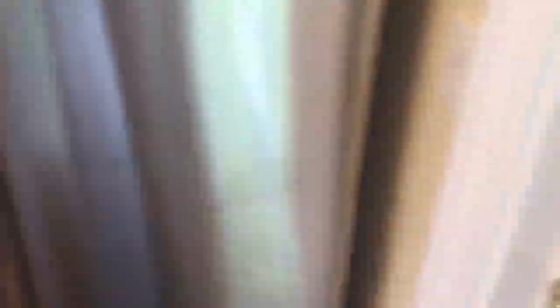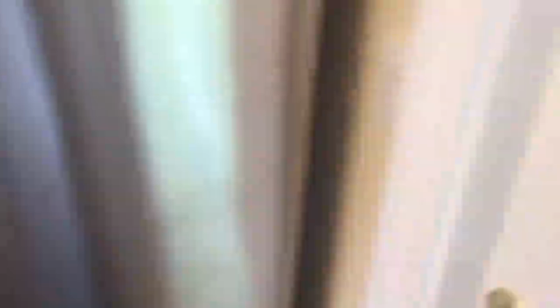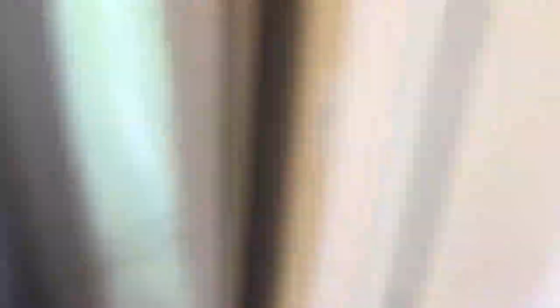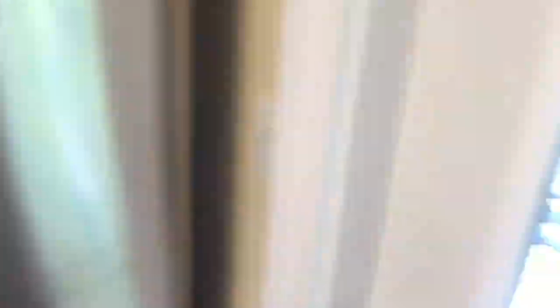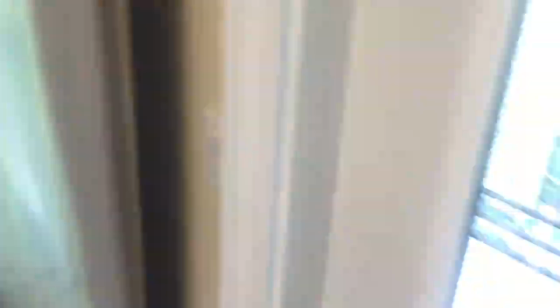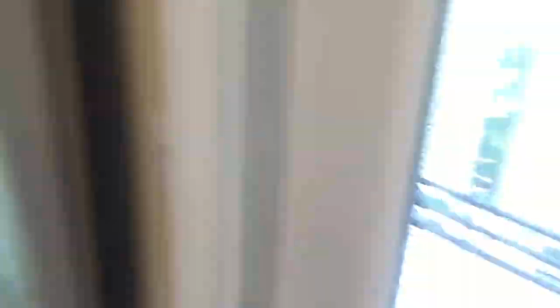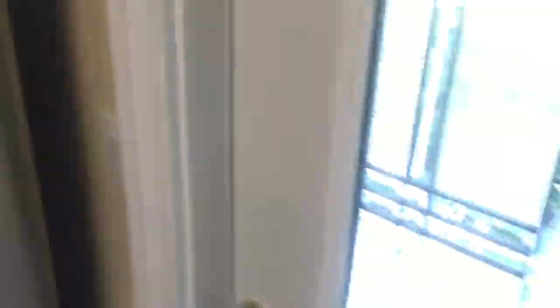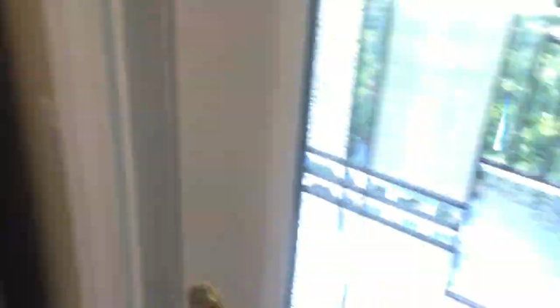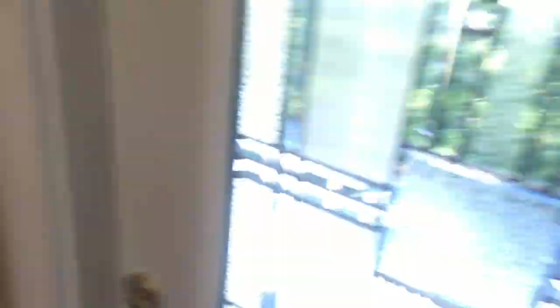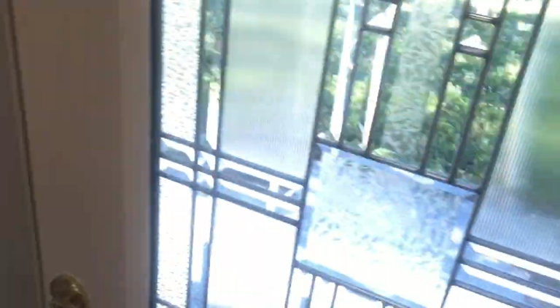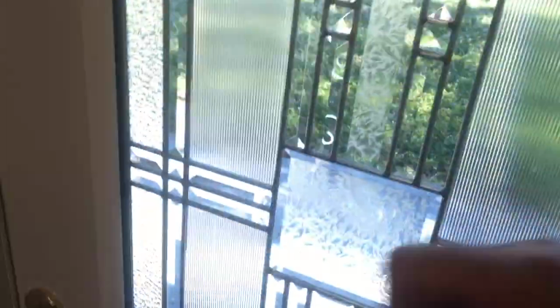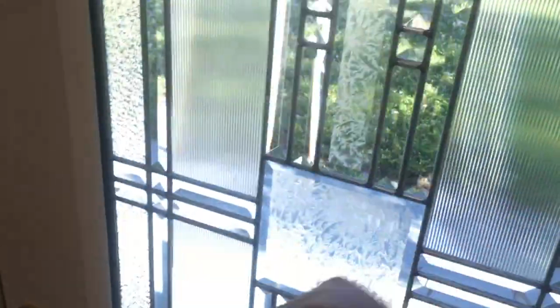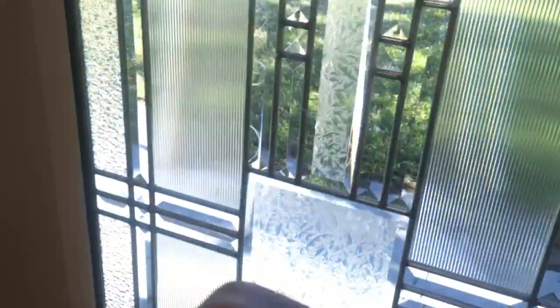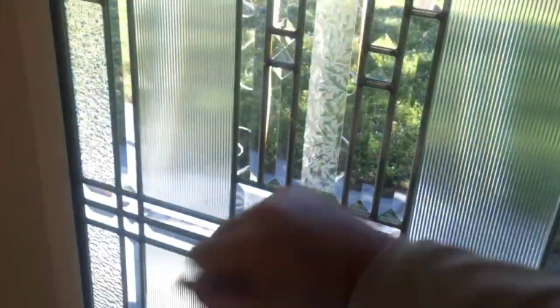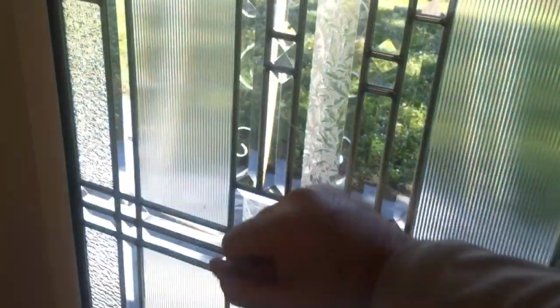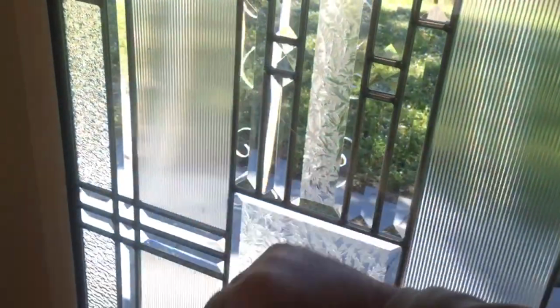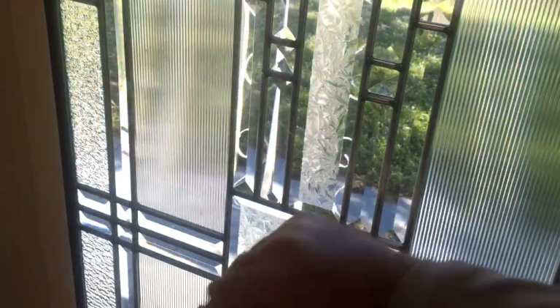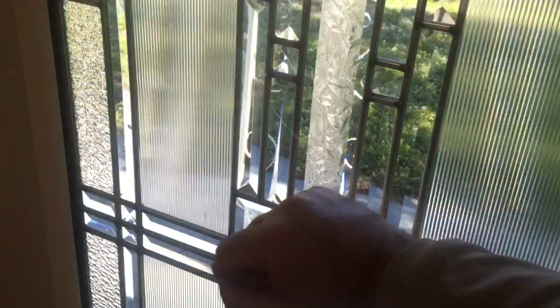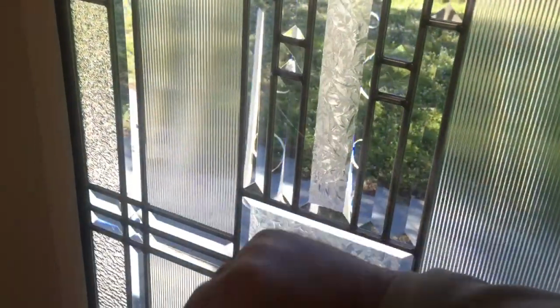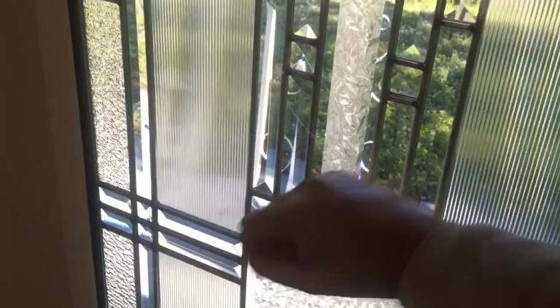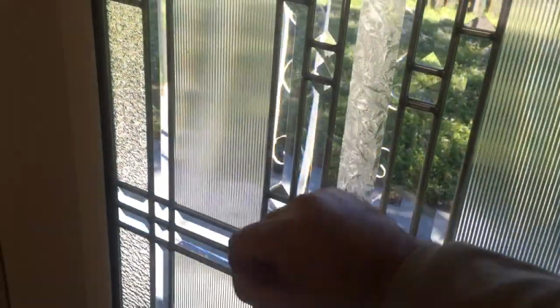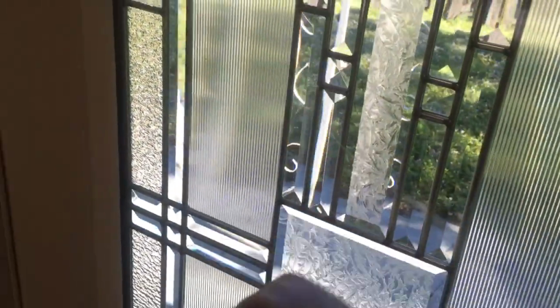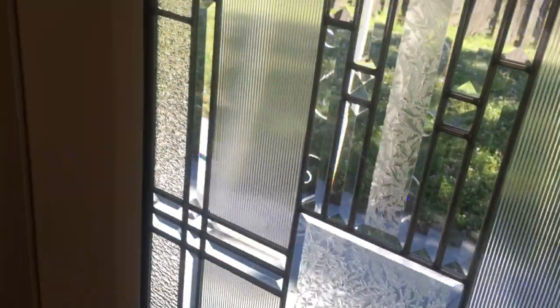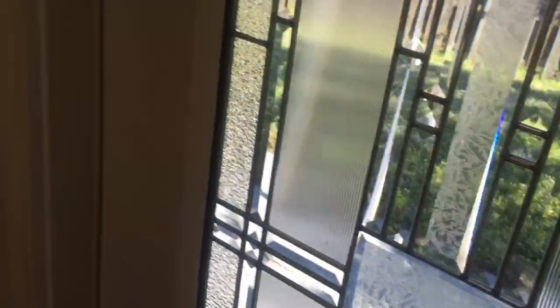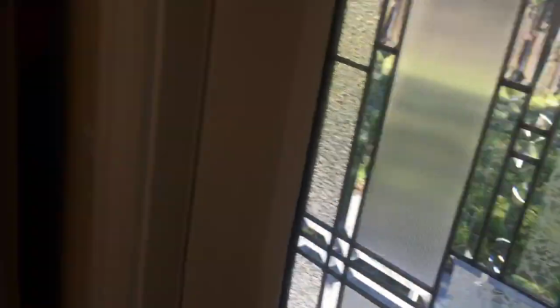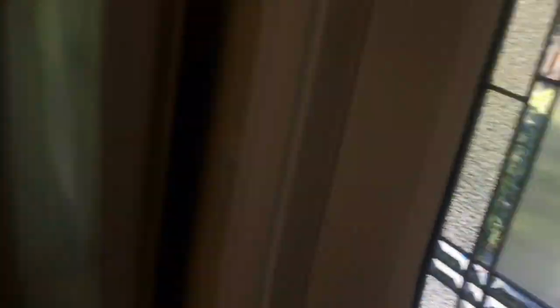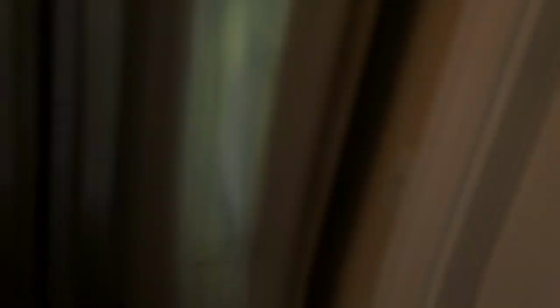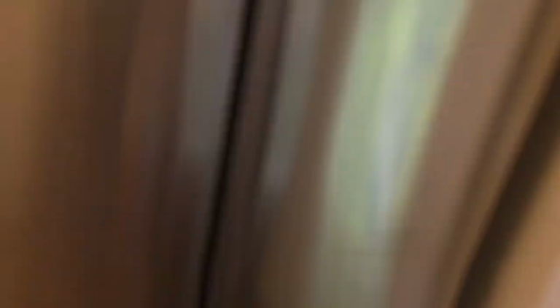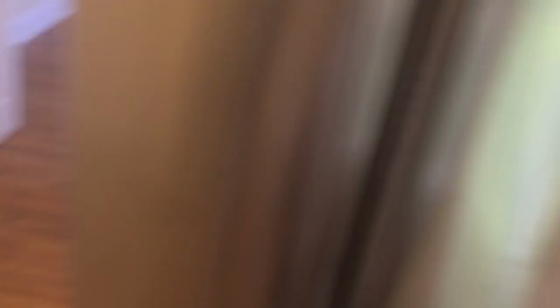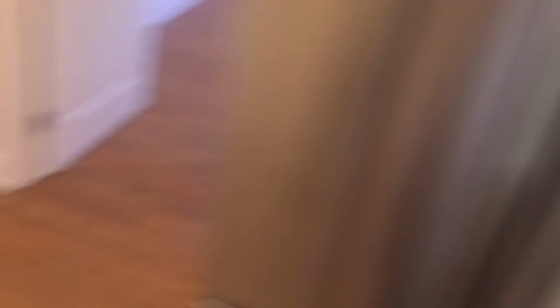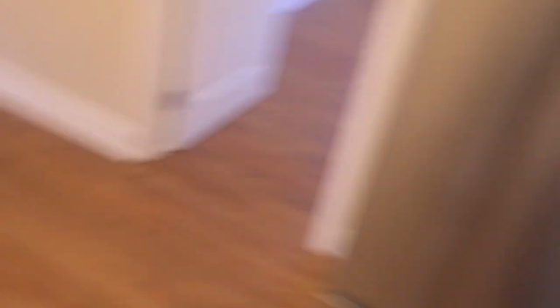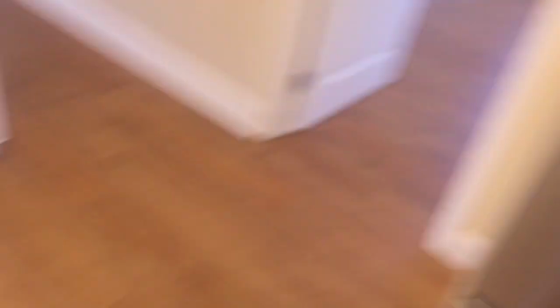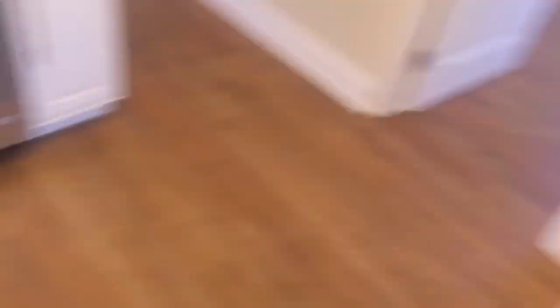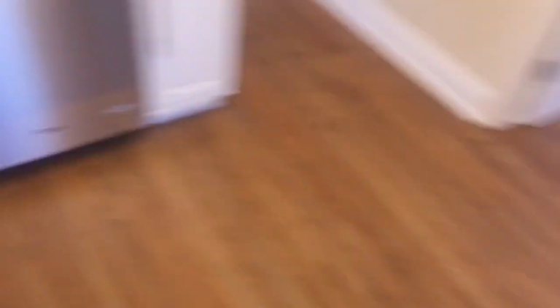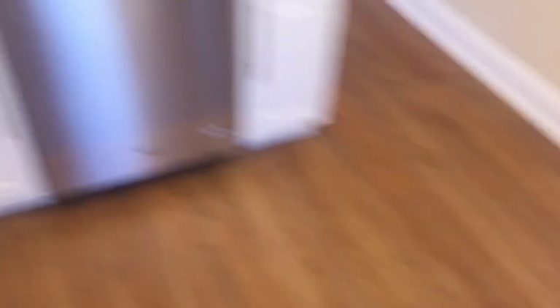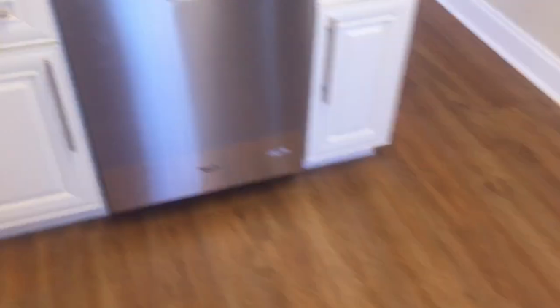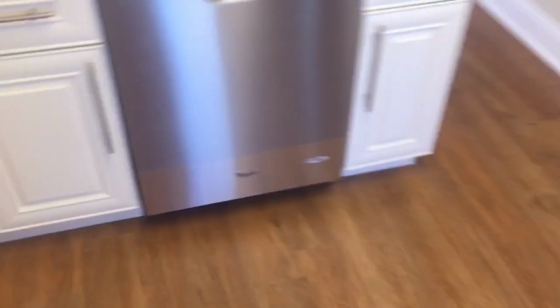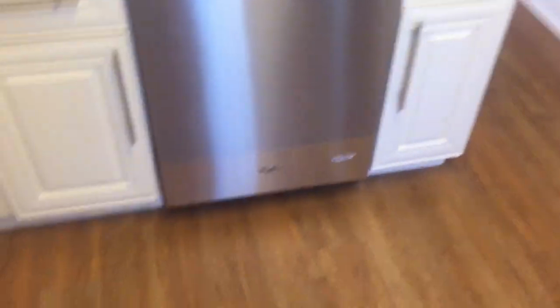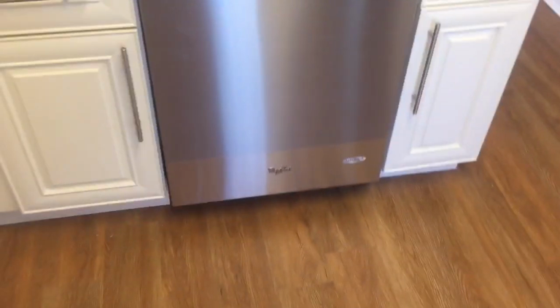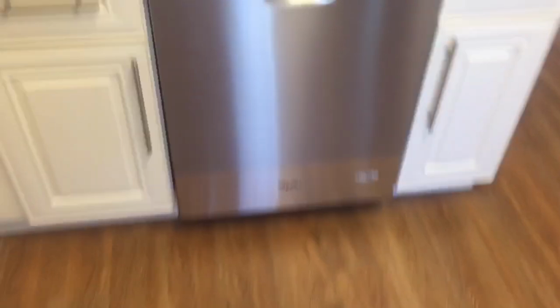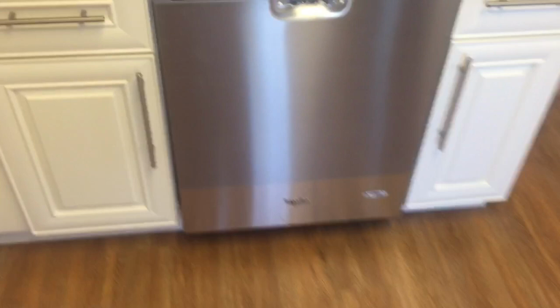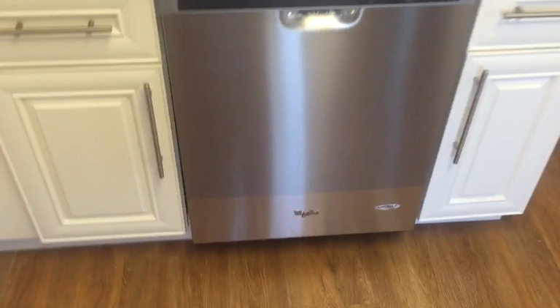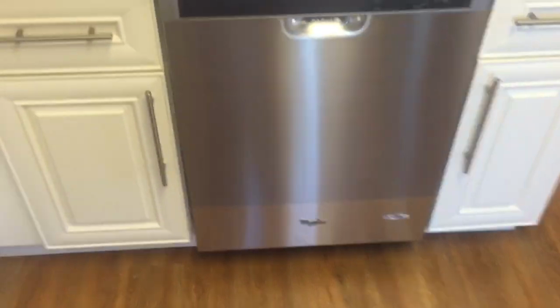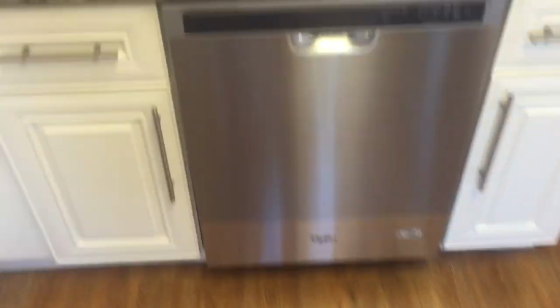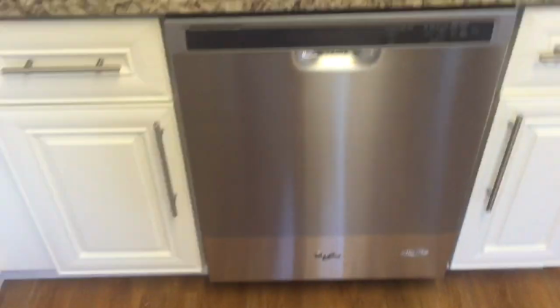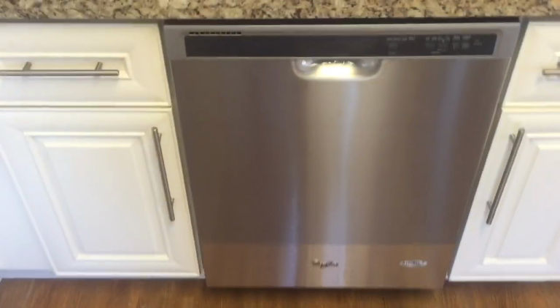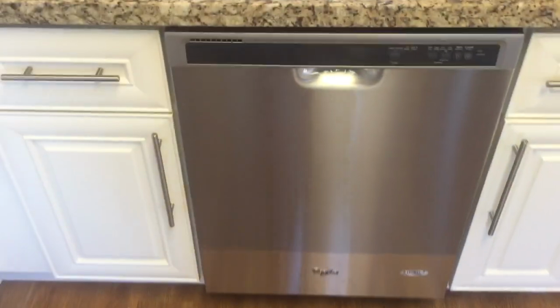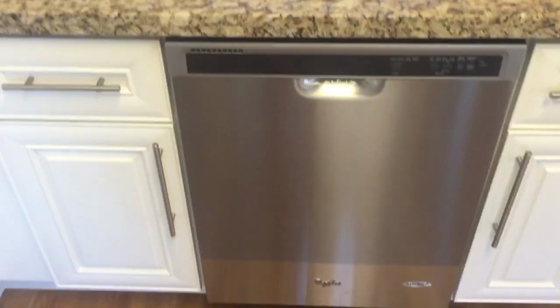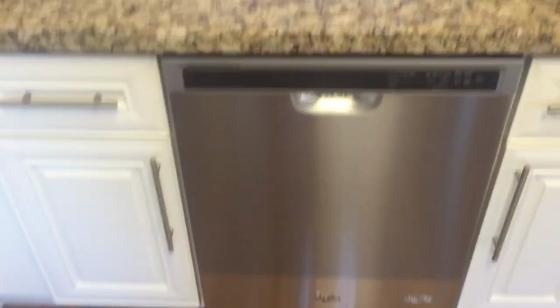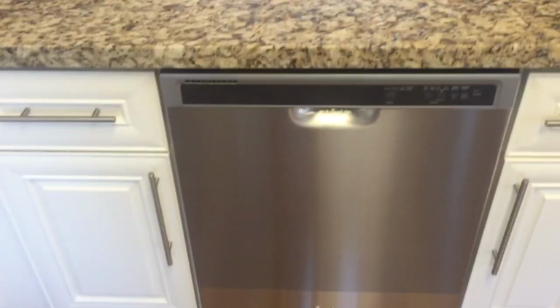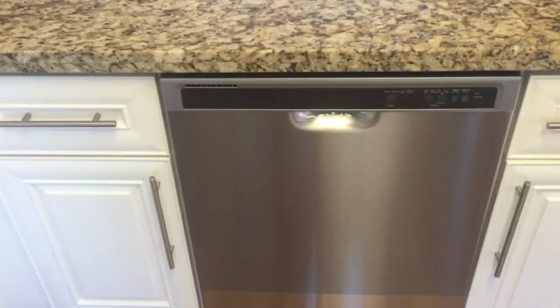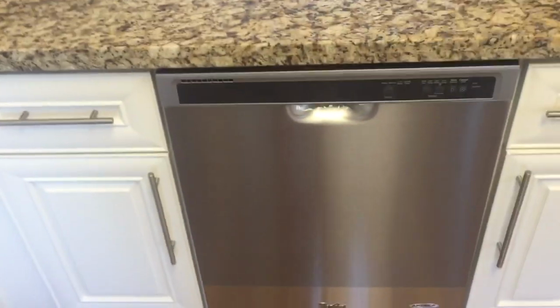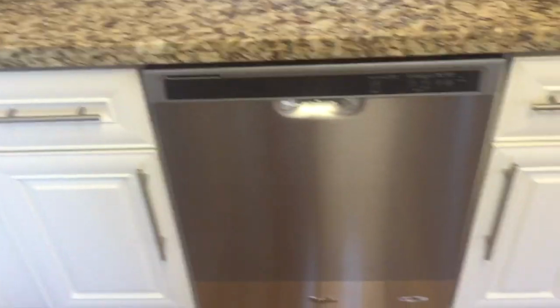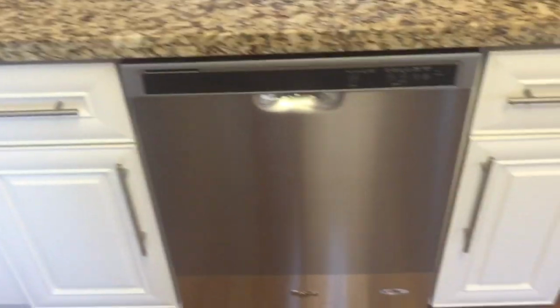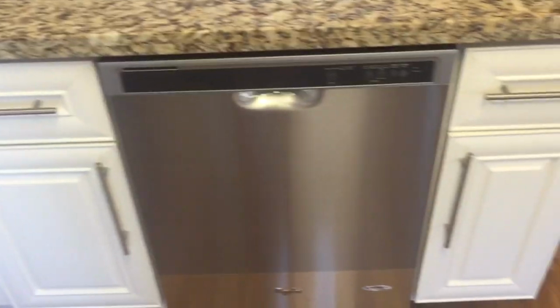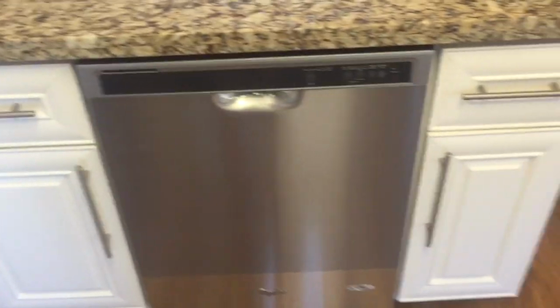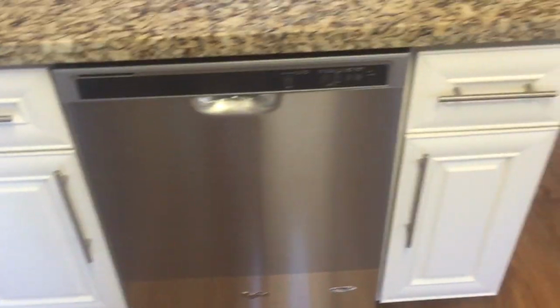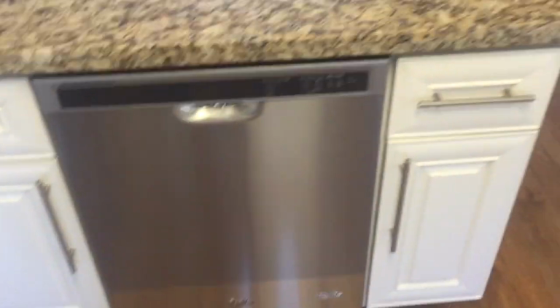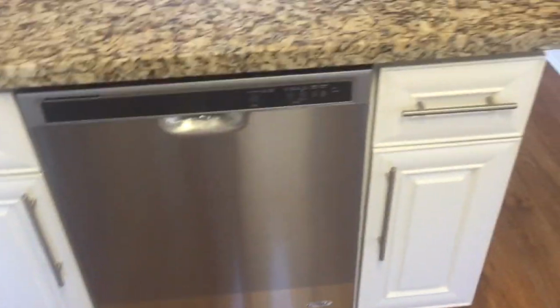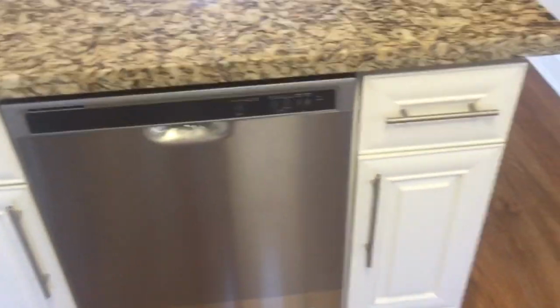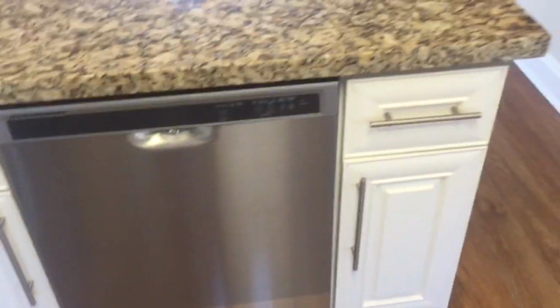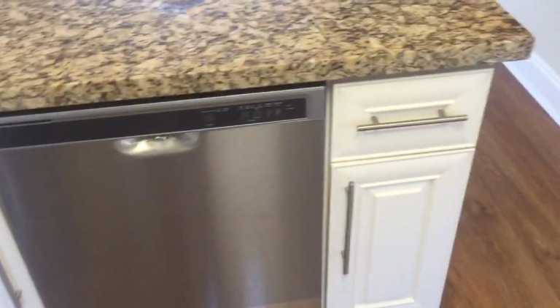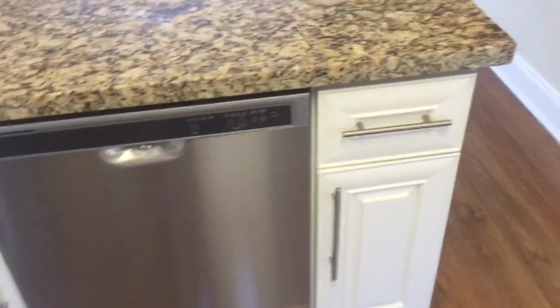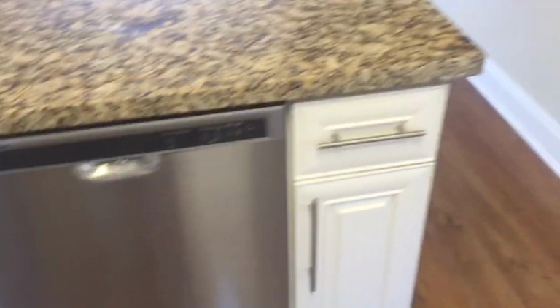The back door is hurricane glass, impact proof. Whirlpool dishwasher — all the appliances are matching.